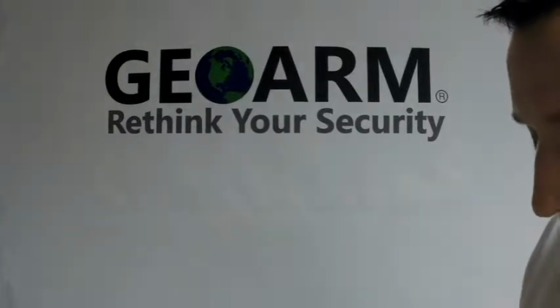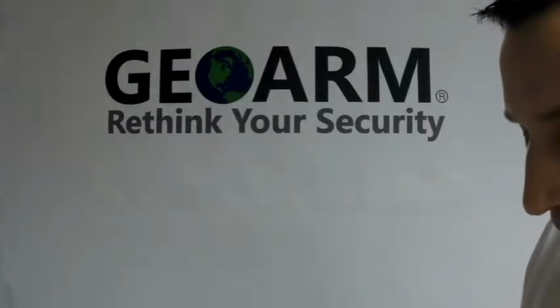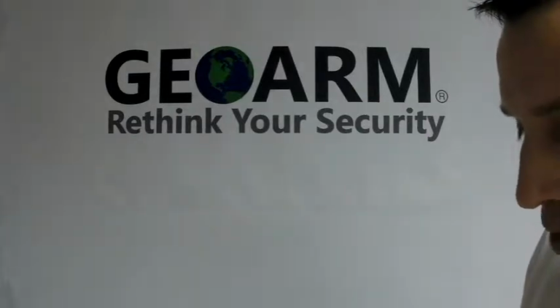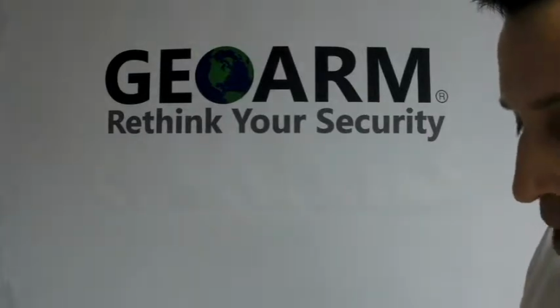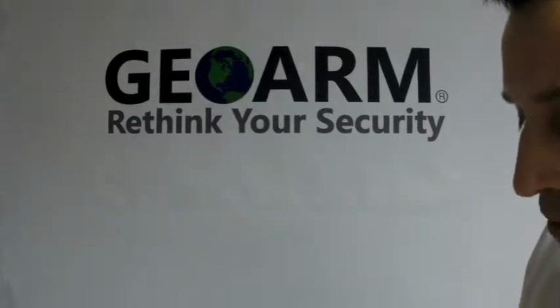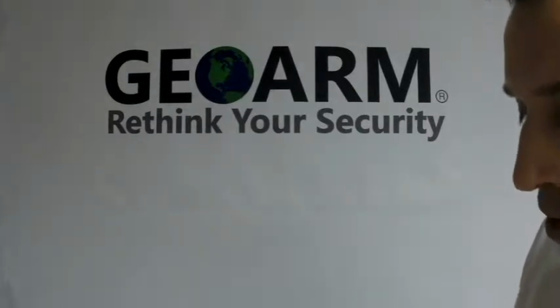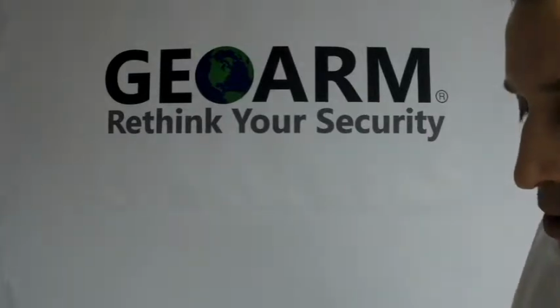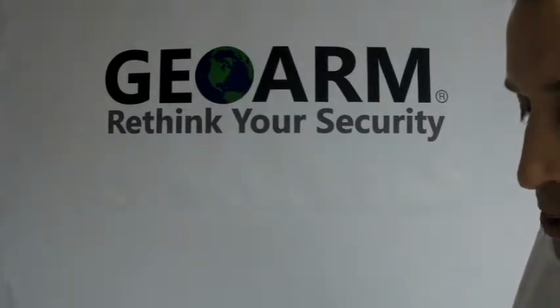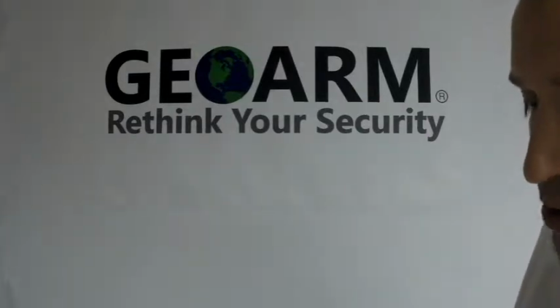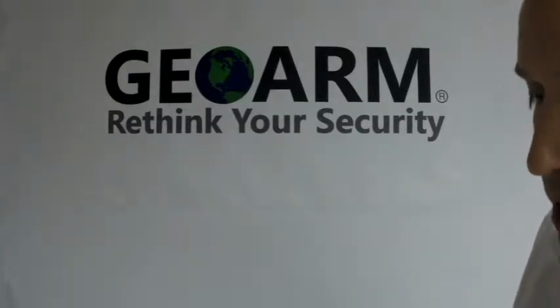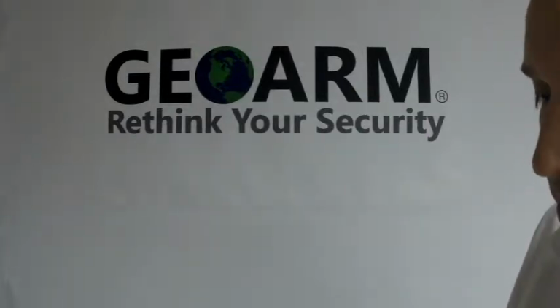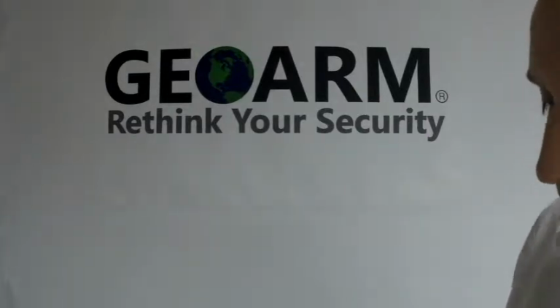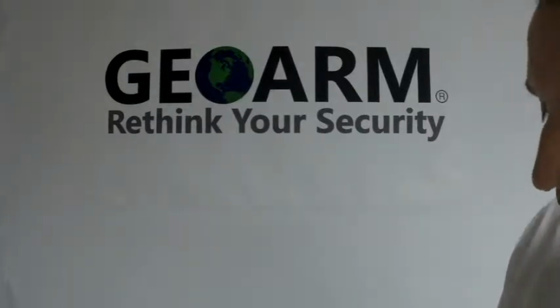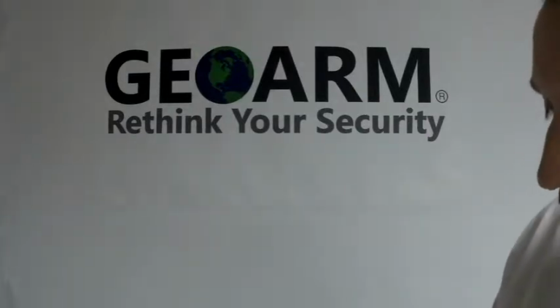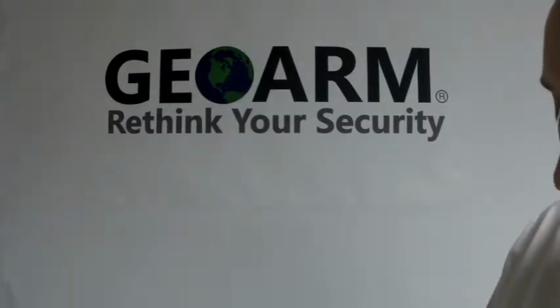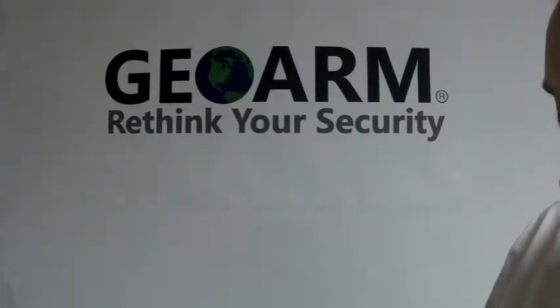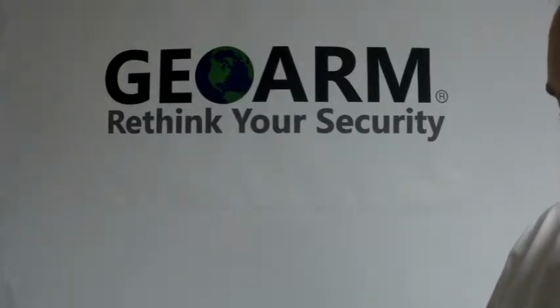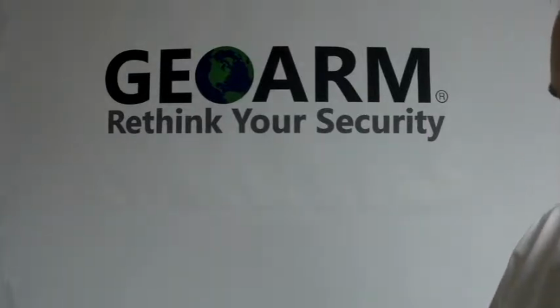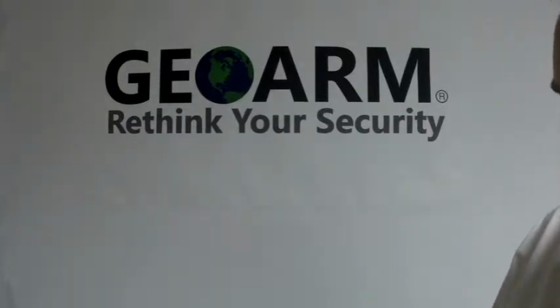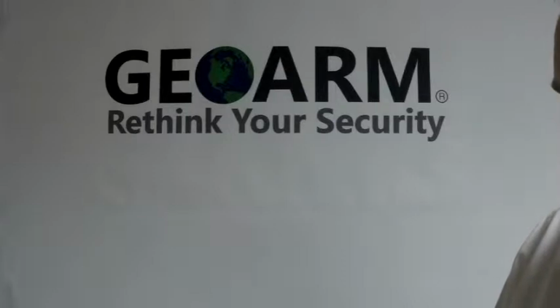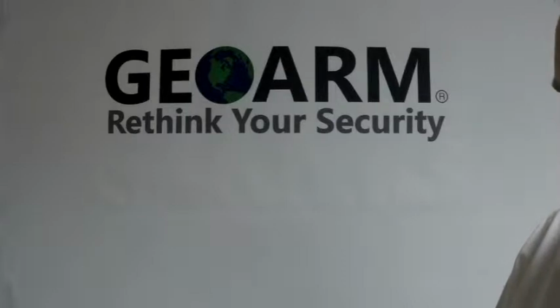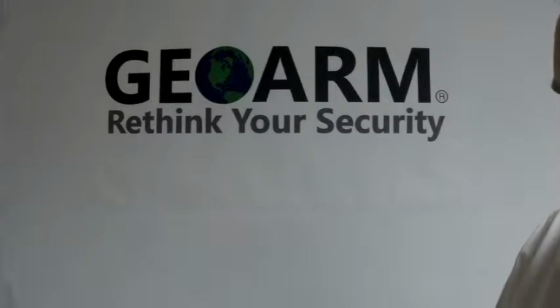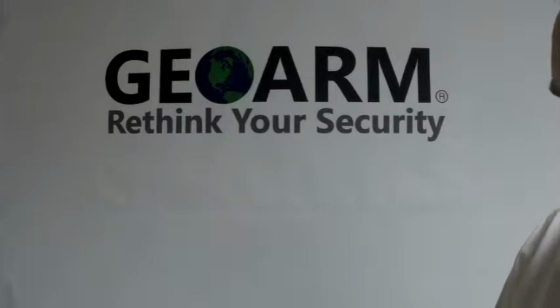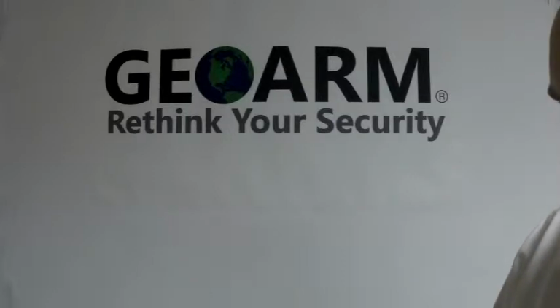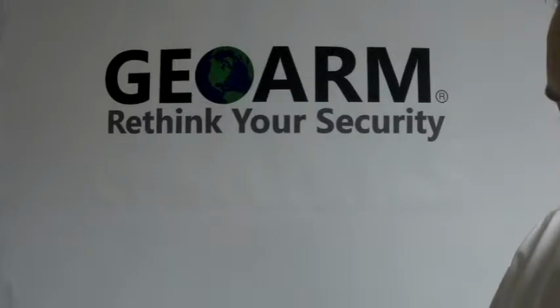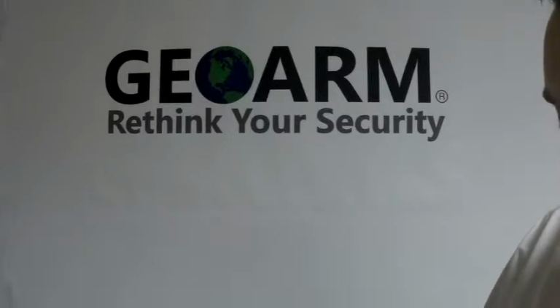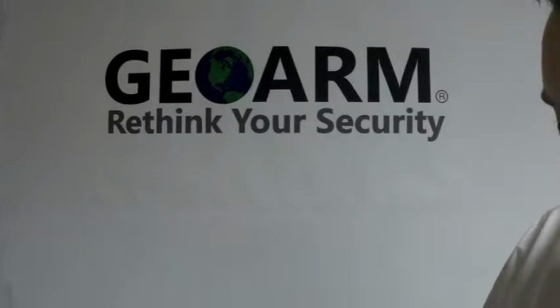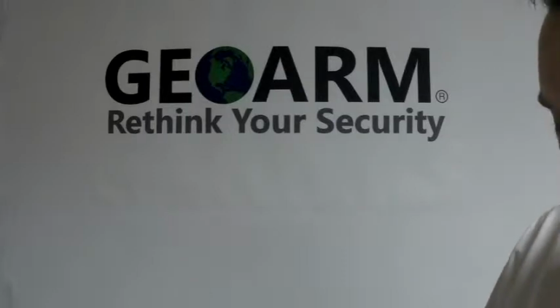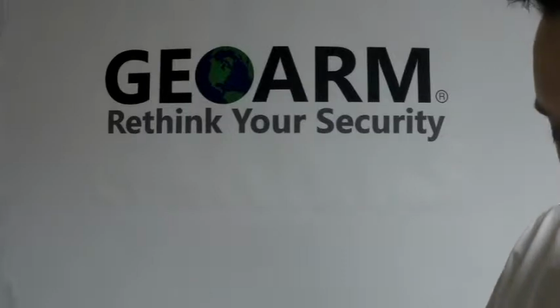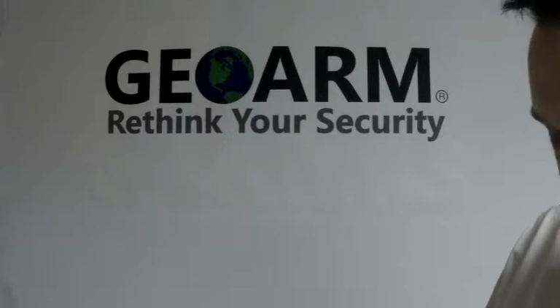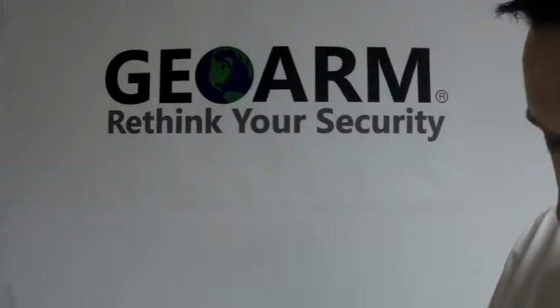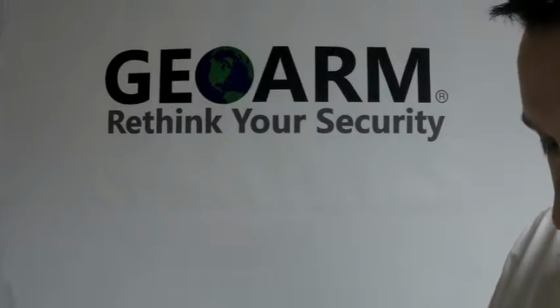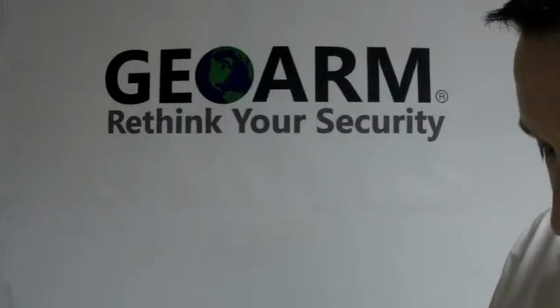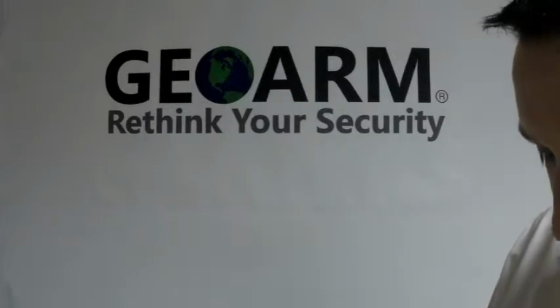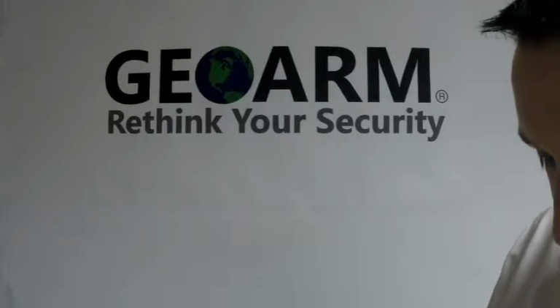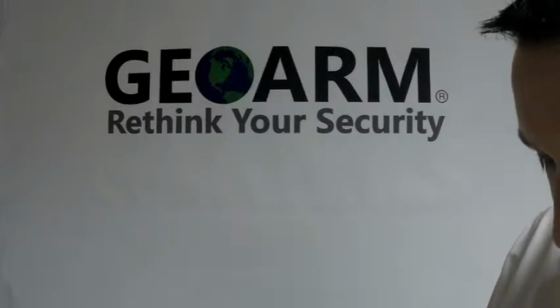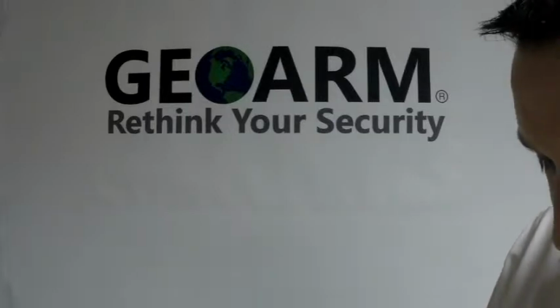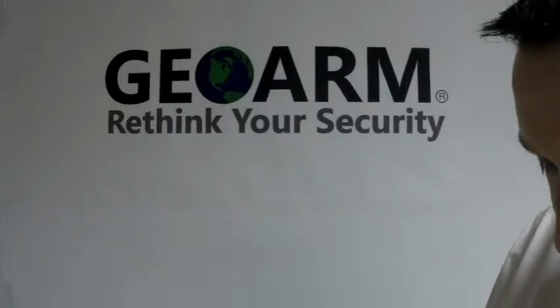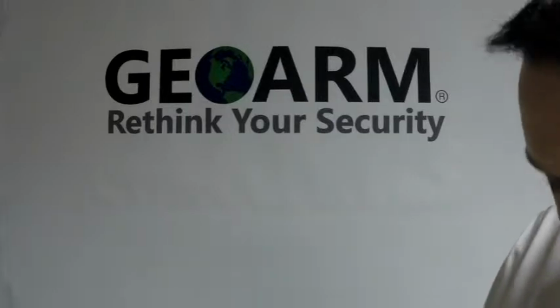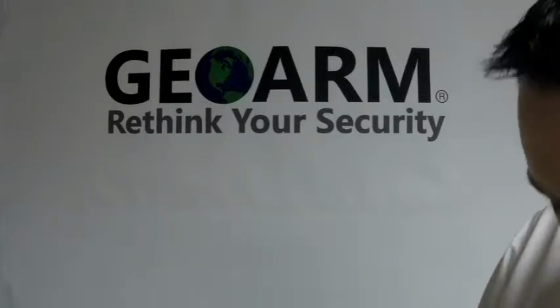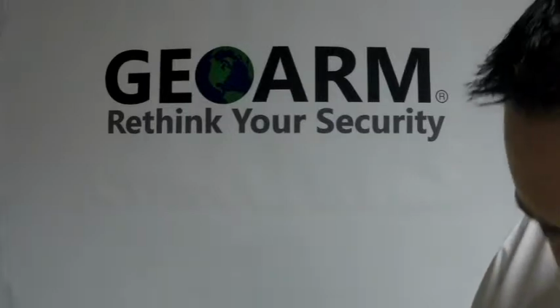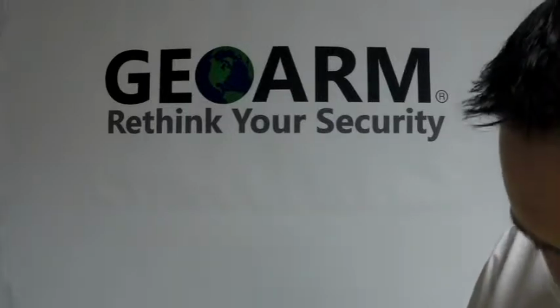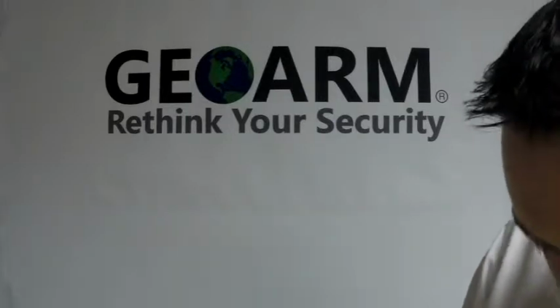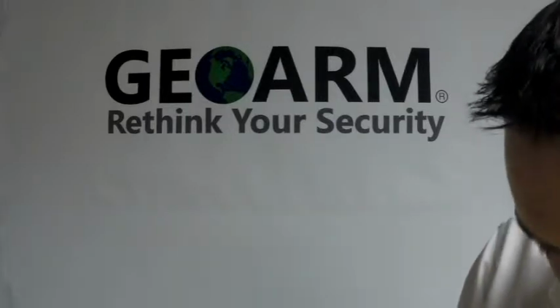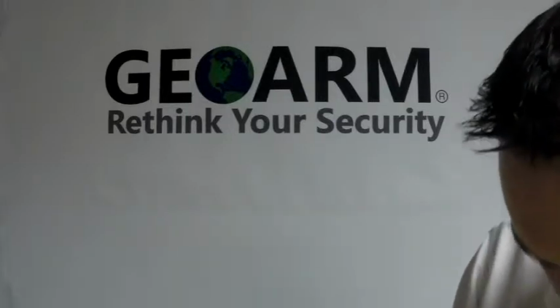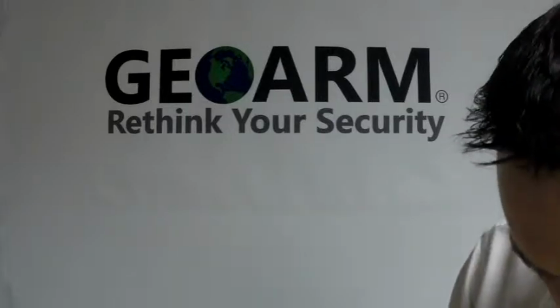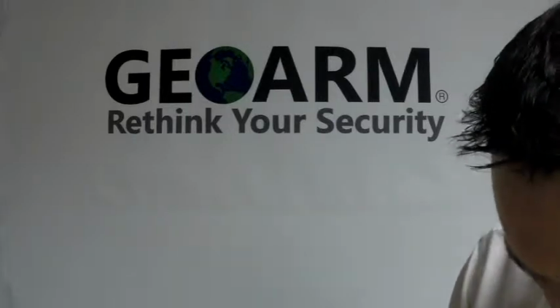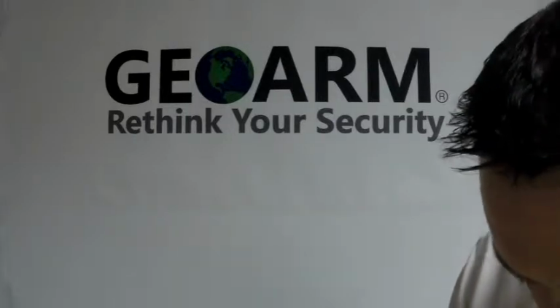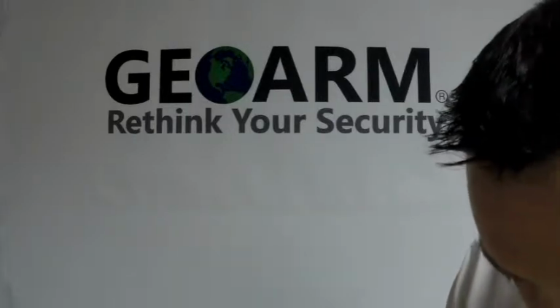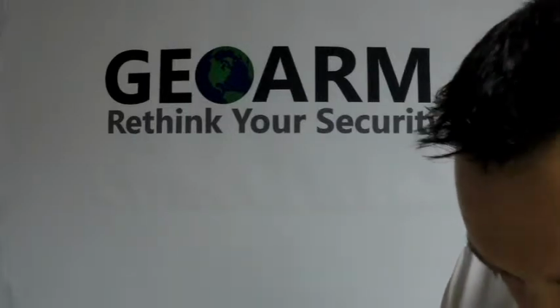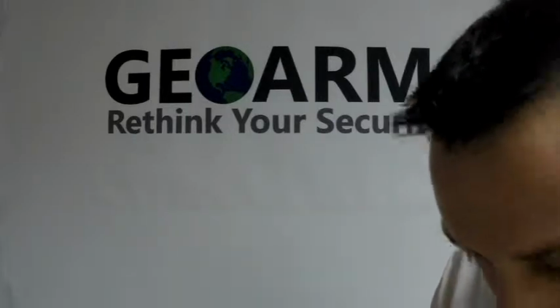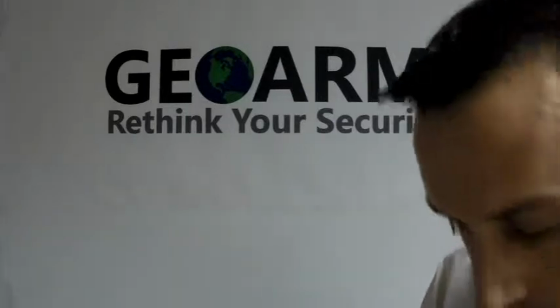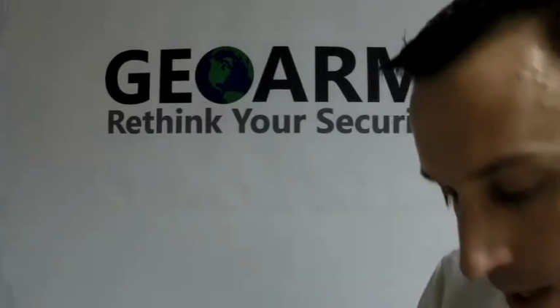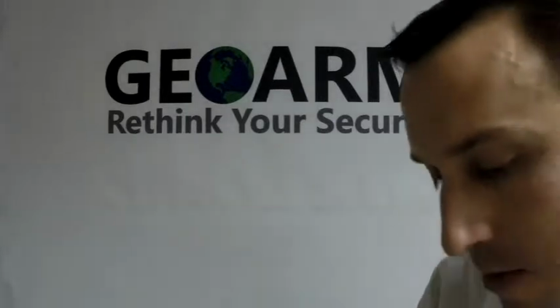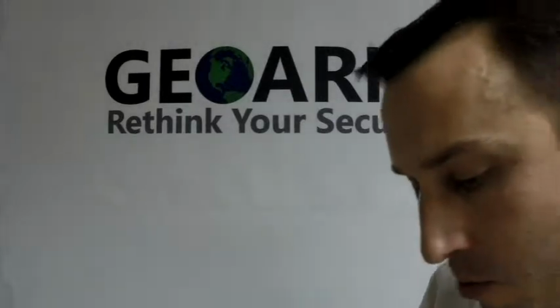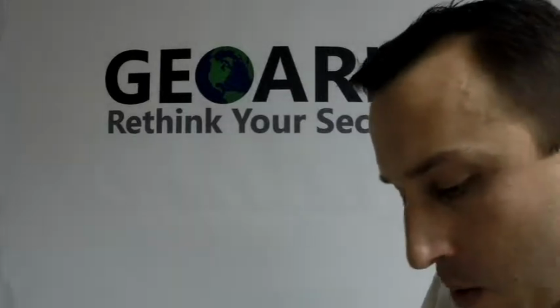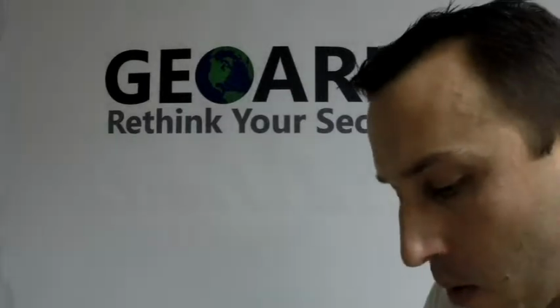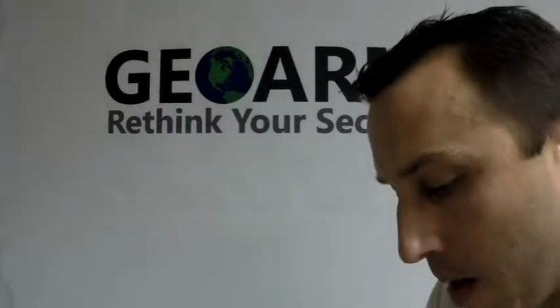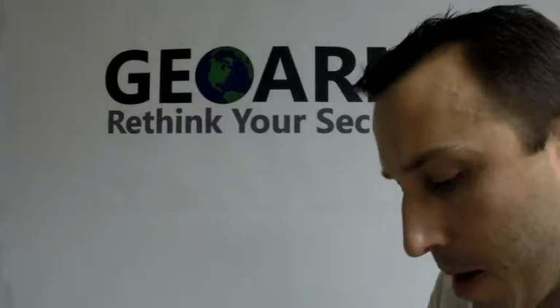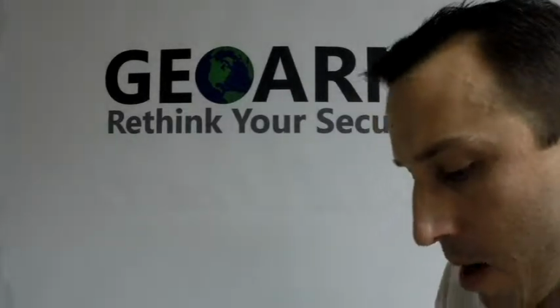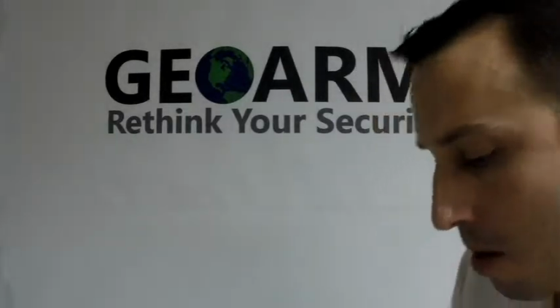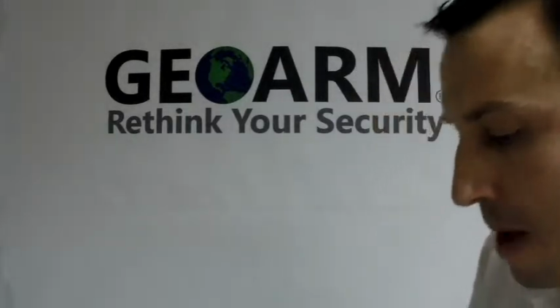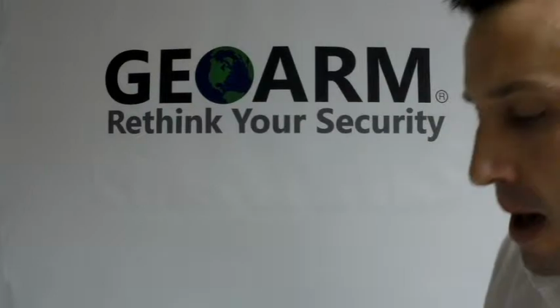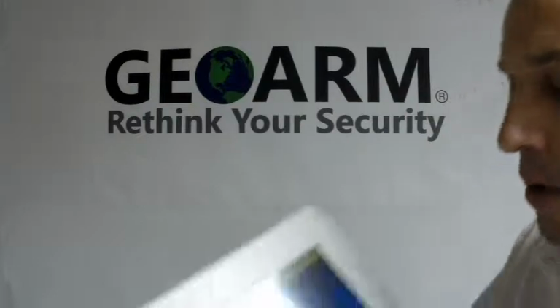After you have all those set, you're going to put your cover back on, and then we're going to get into programming on our panel.